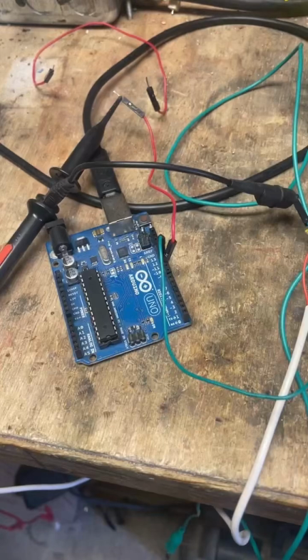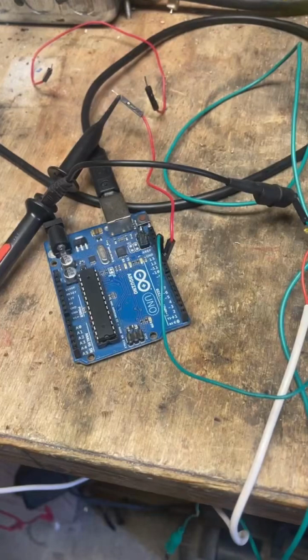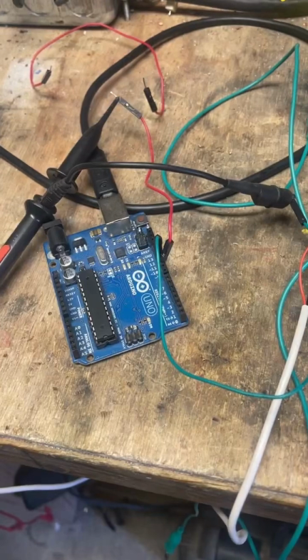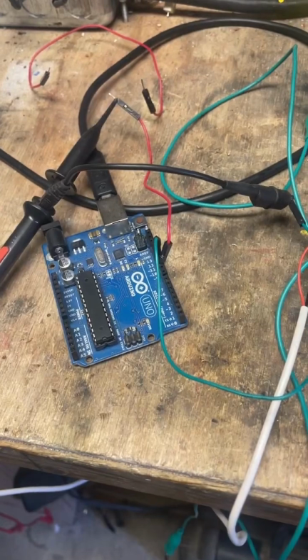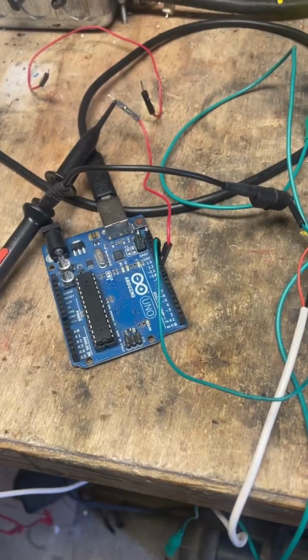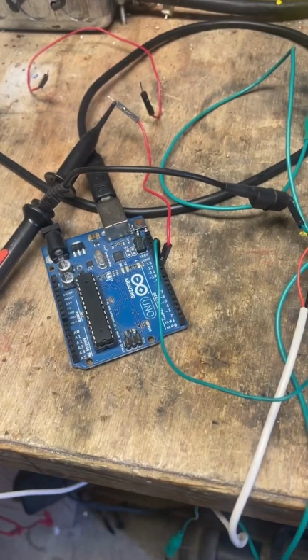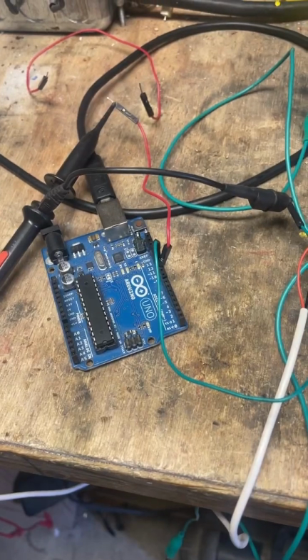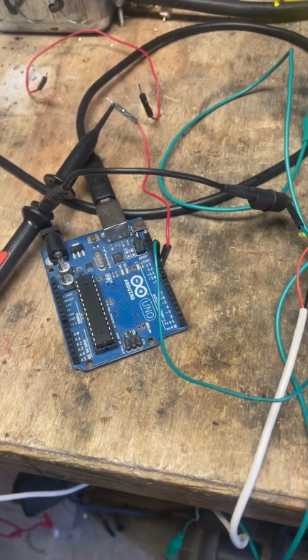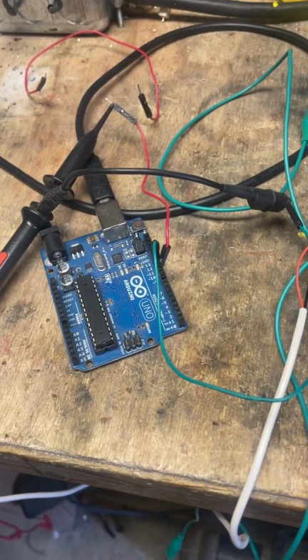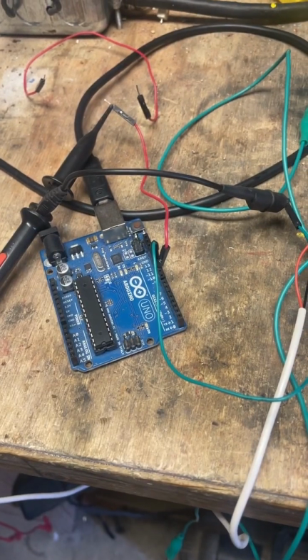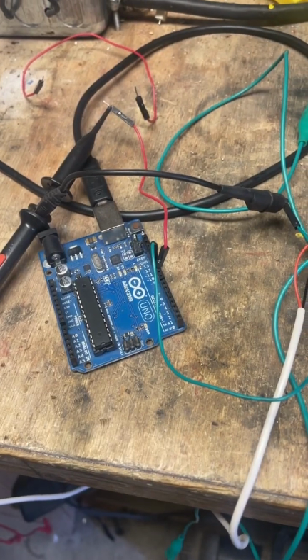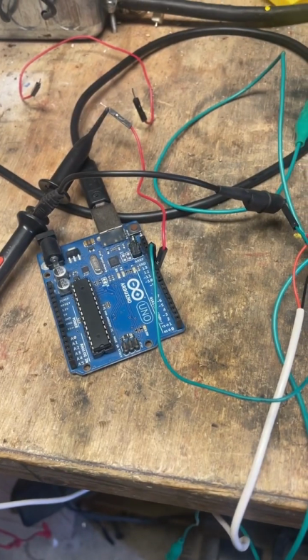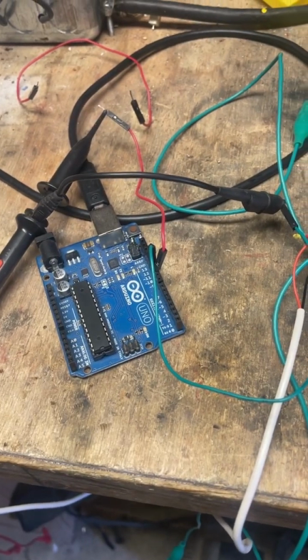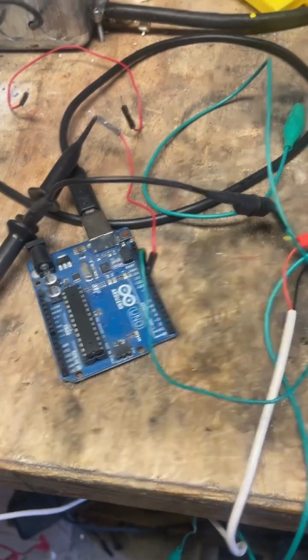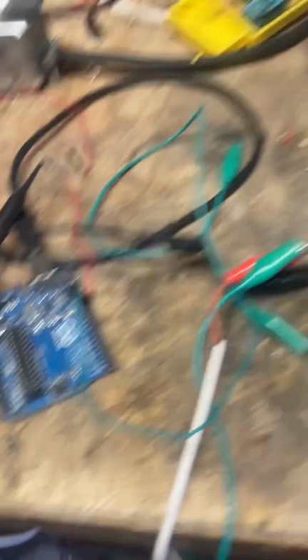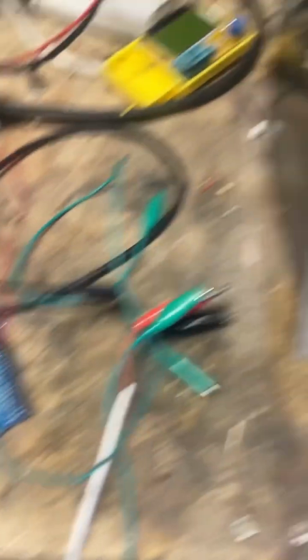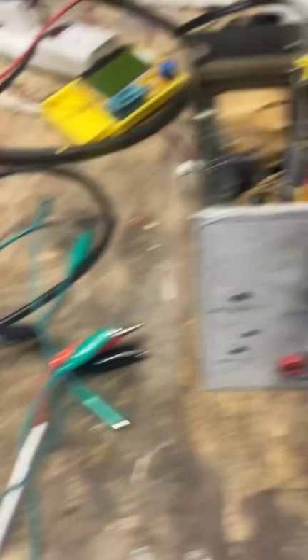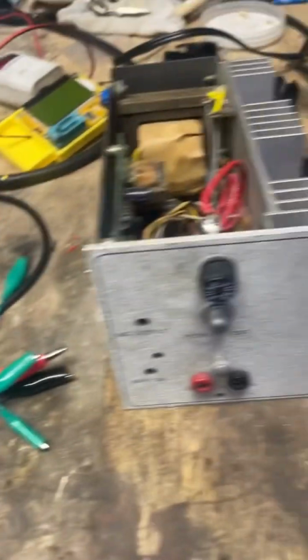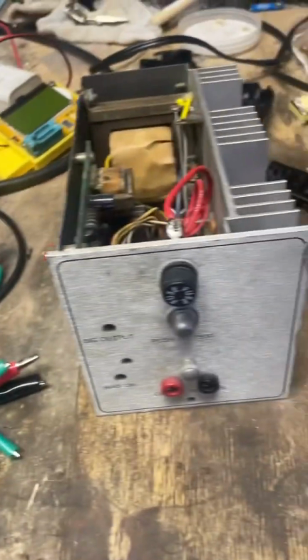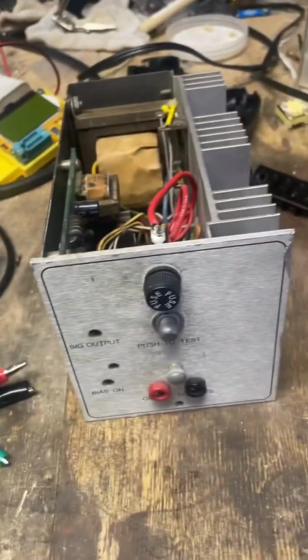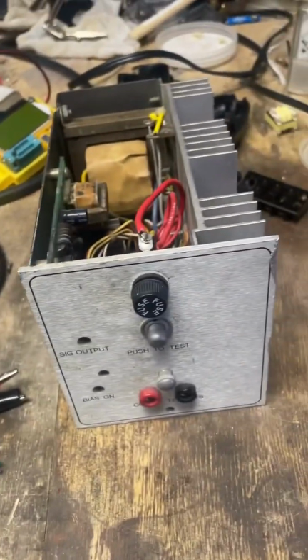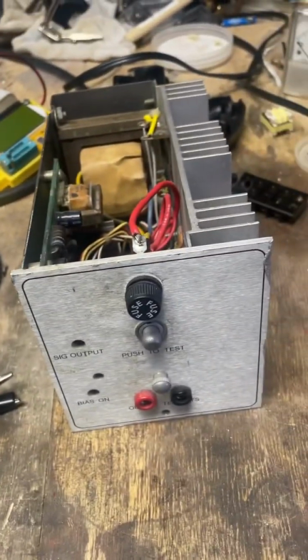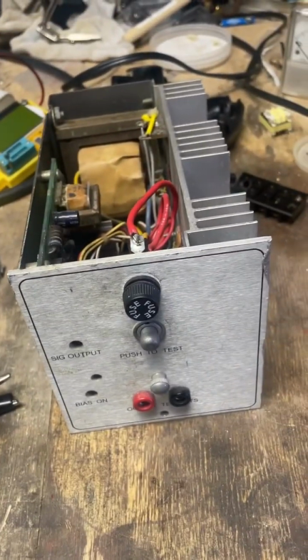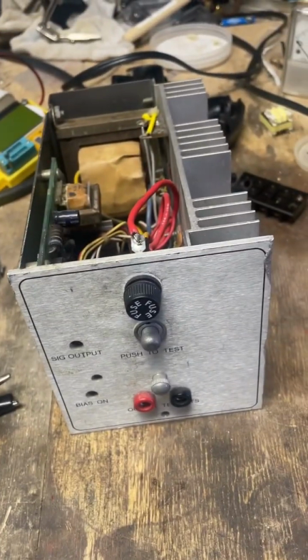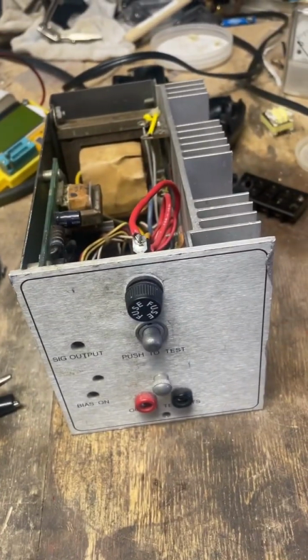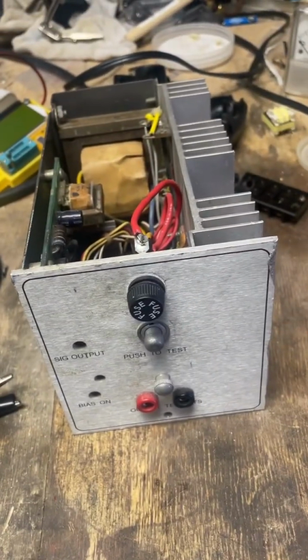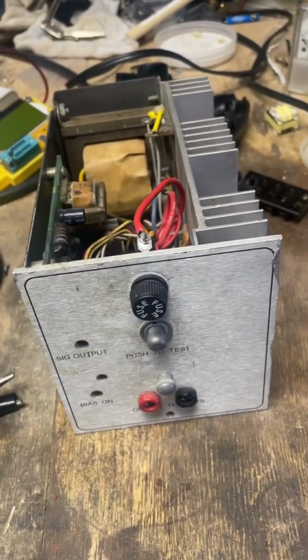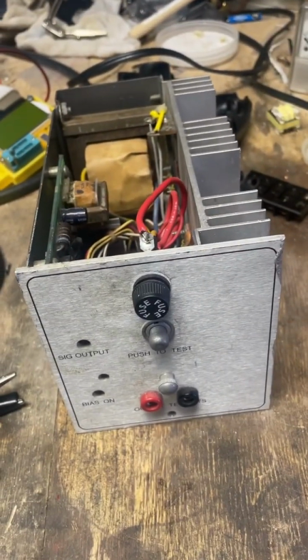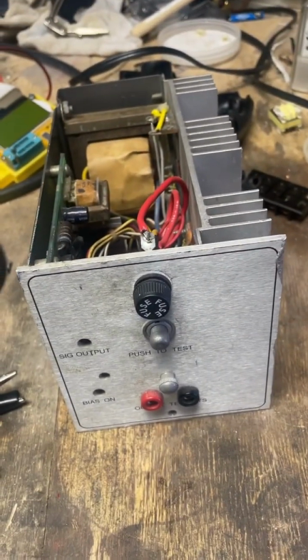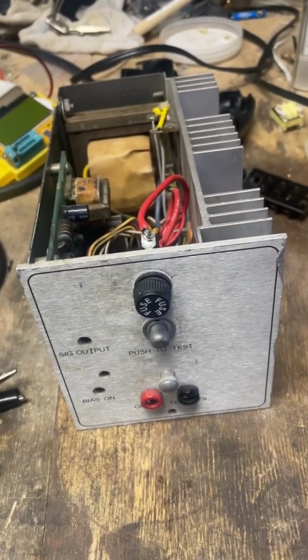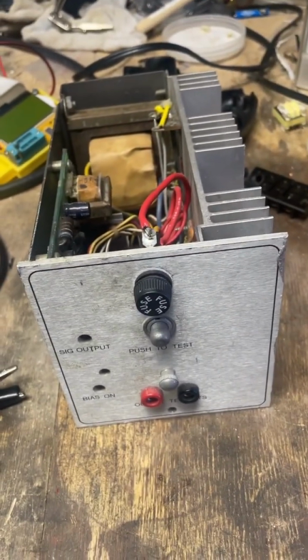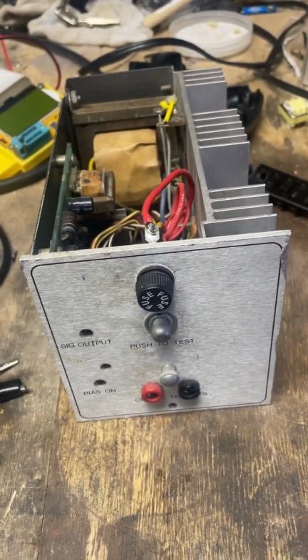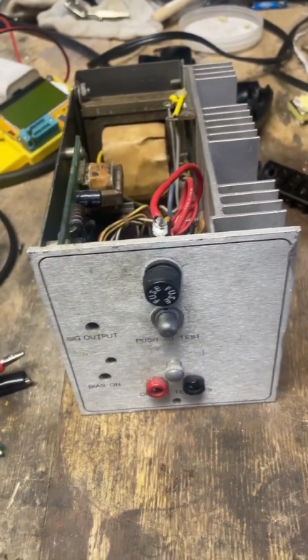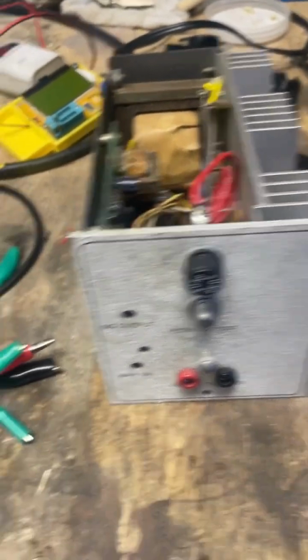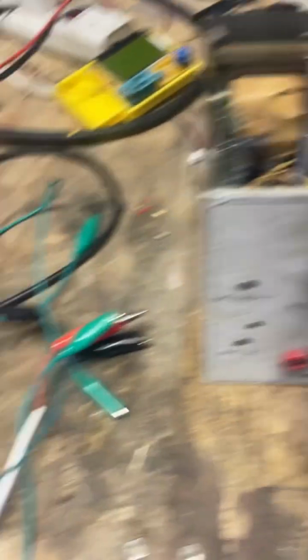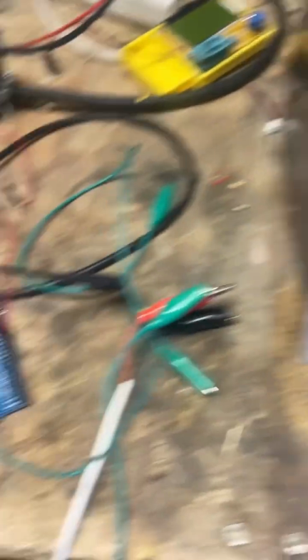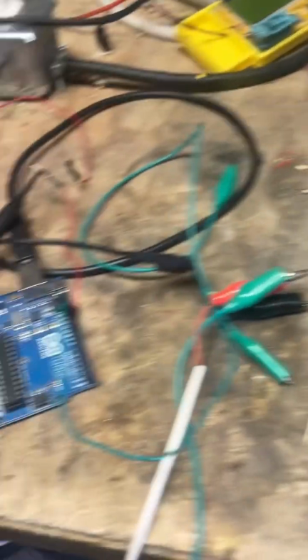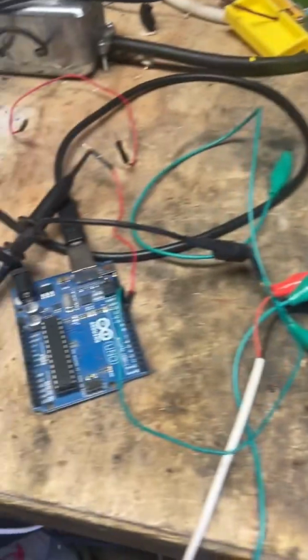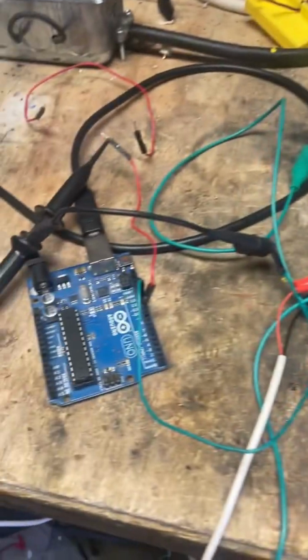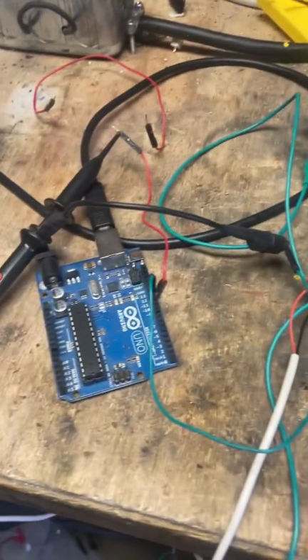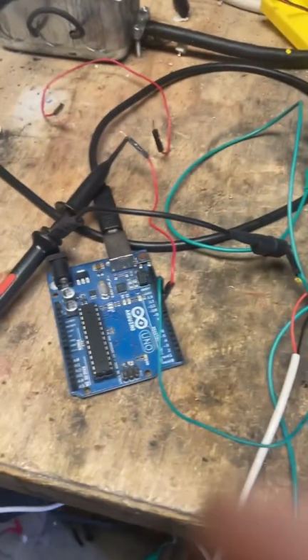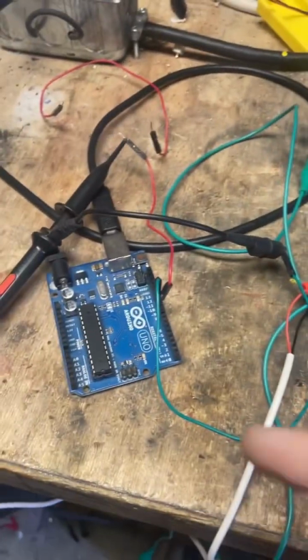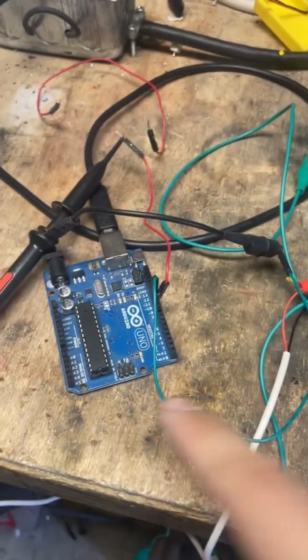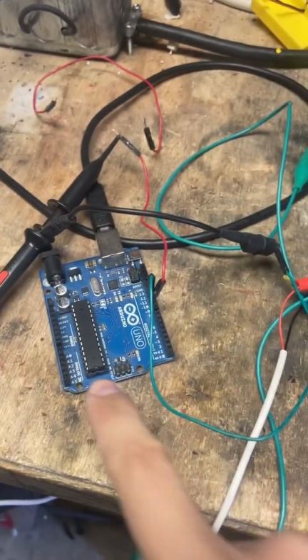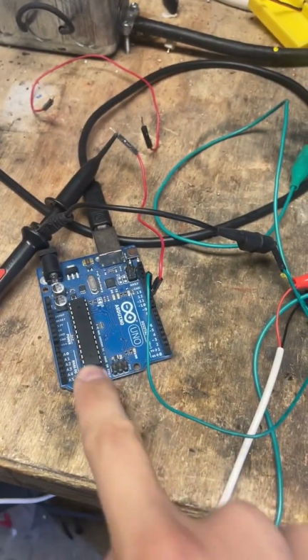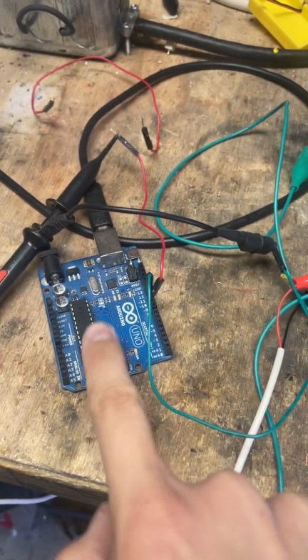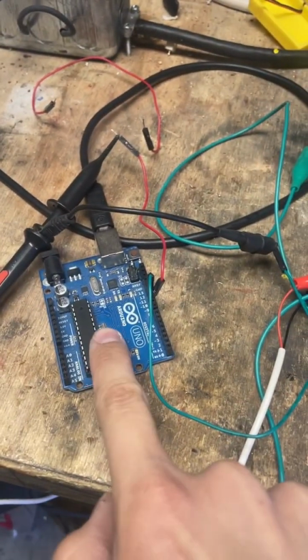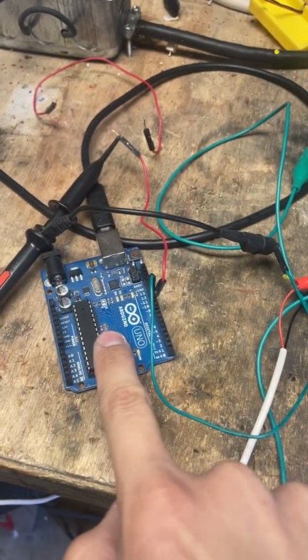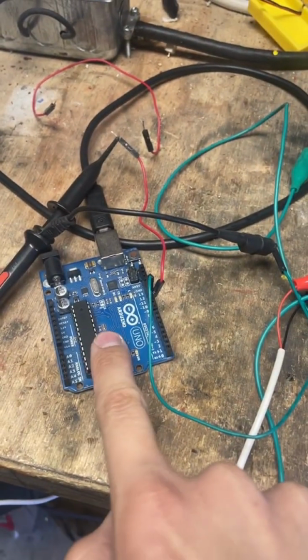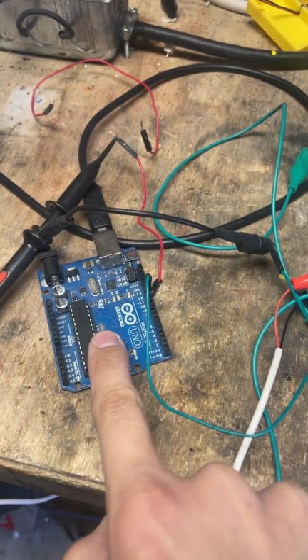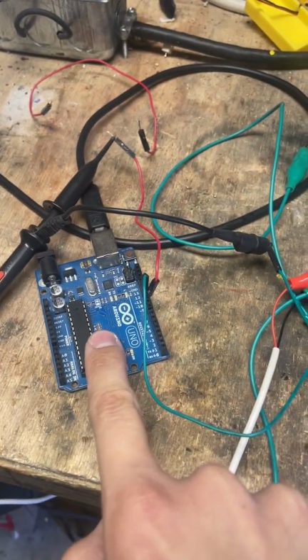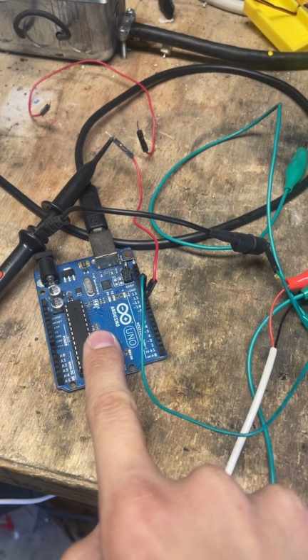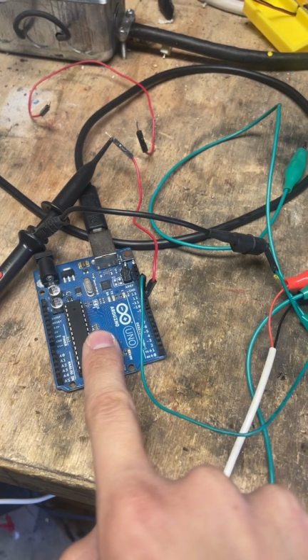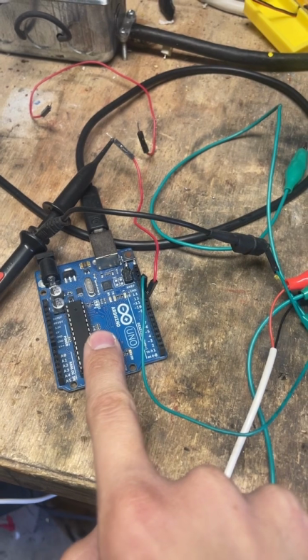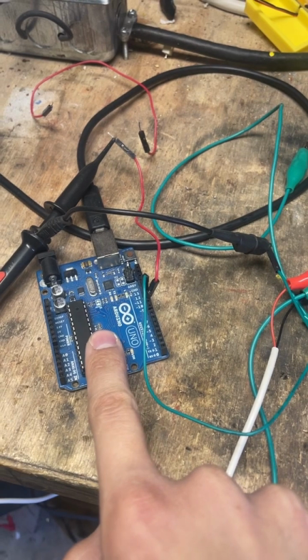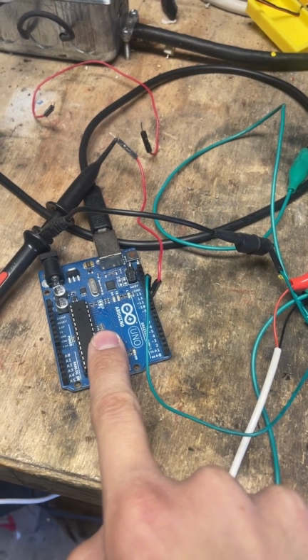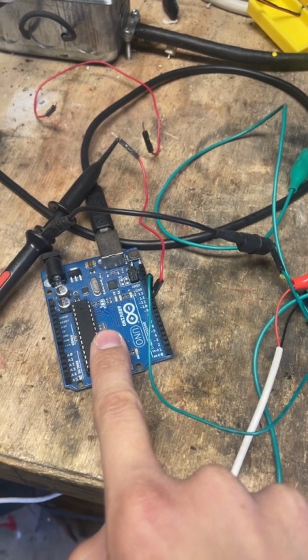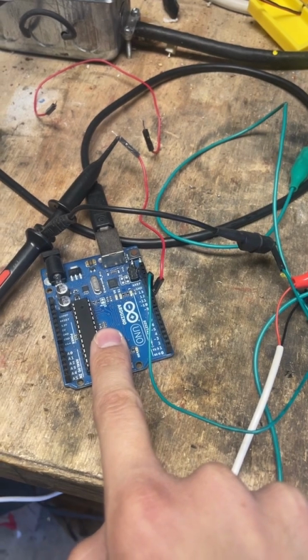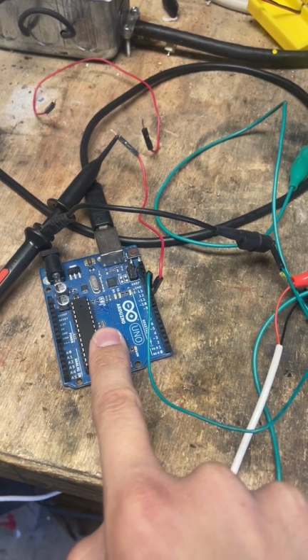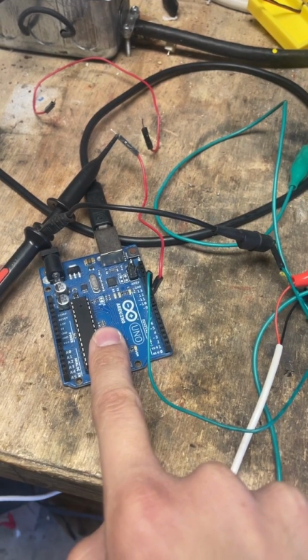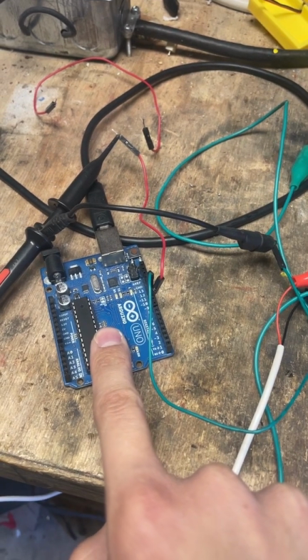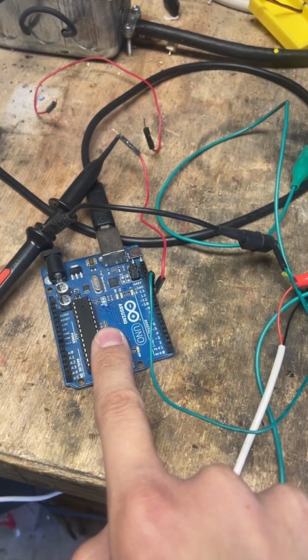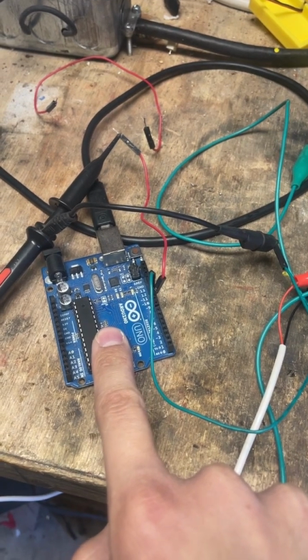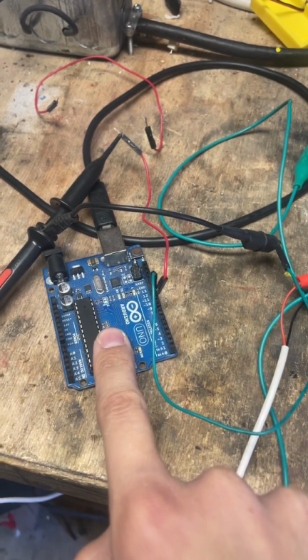How to wire up an Arduino to a Syratom amplifier. I already have some code loaded on the Arduino, and I'll show you what that looks like.